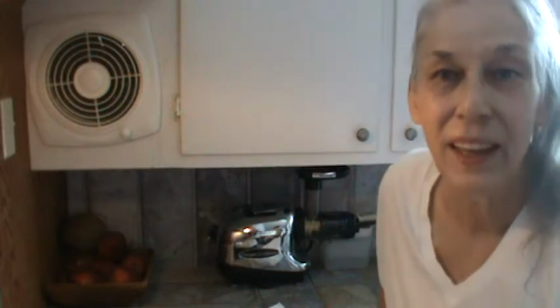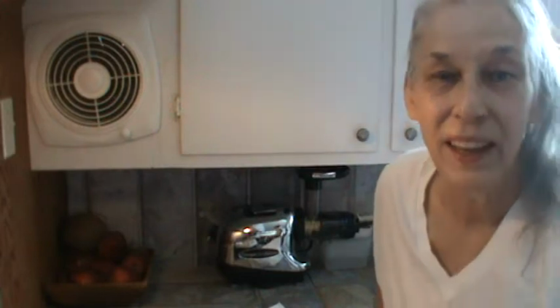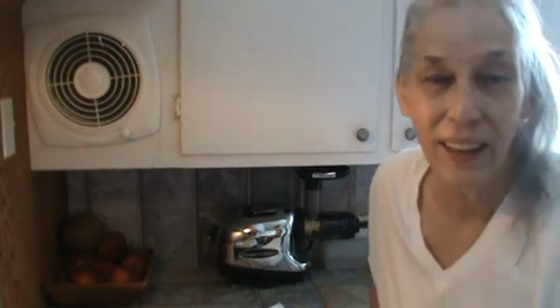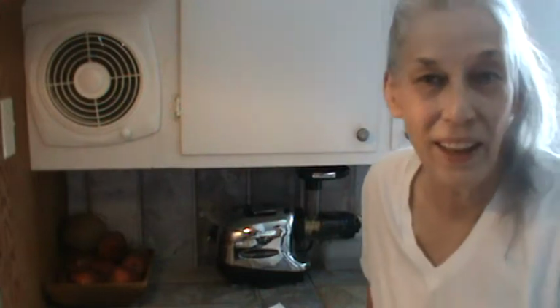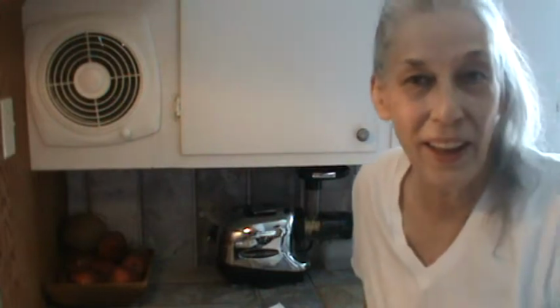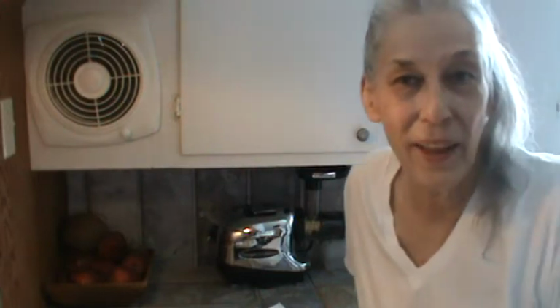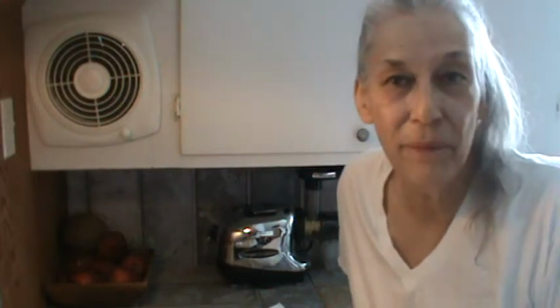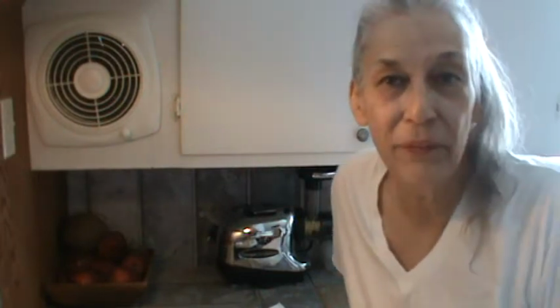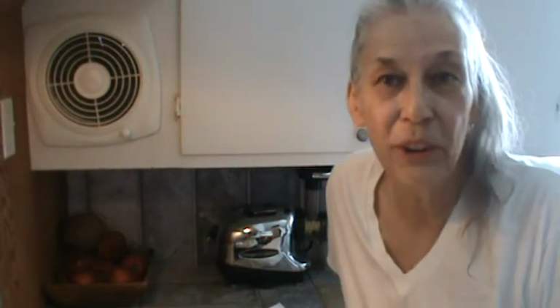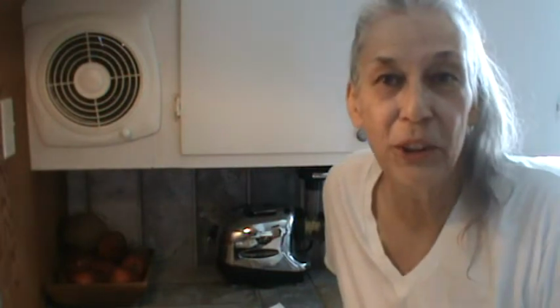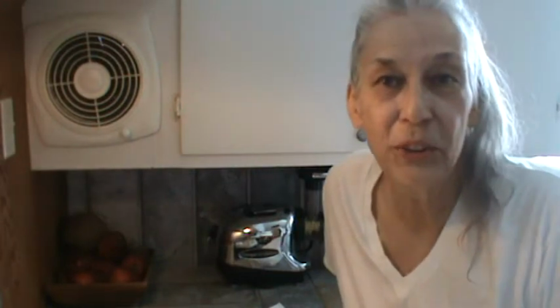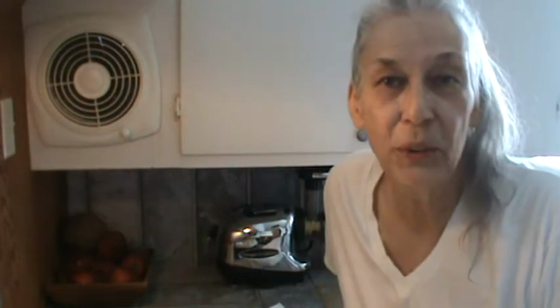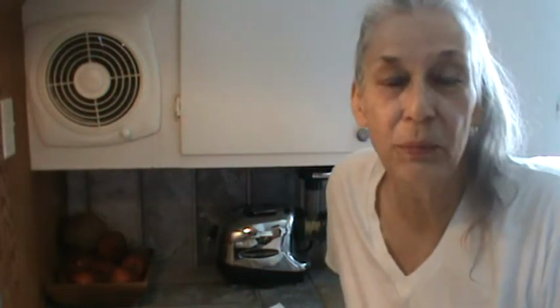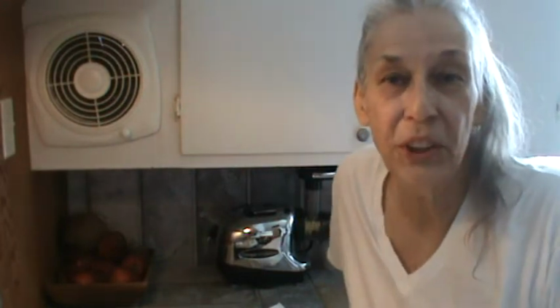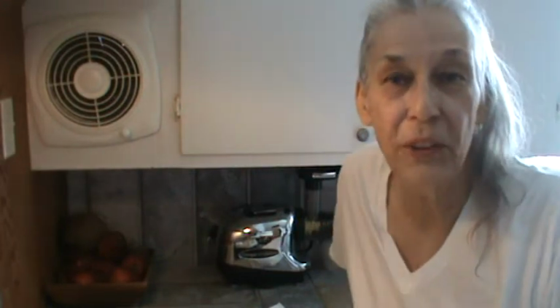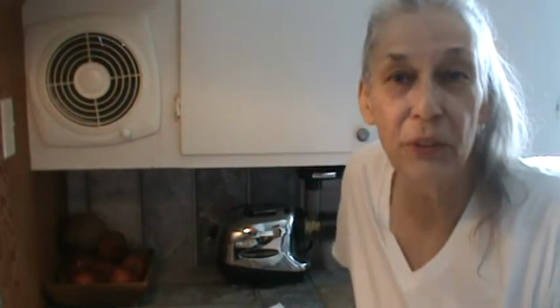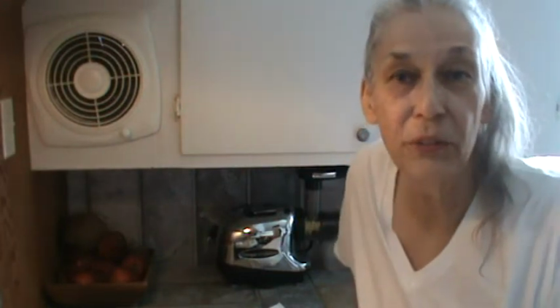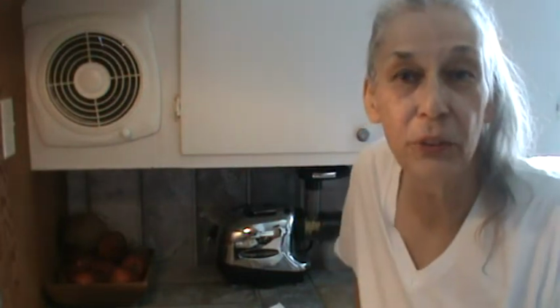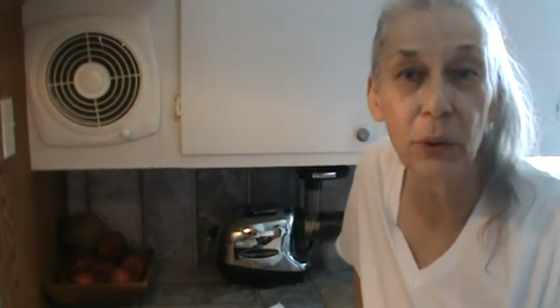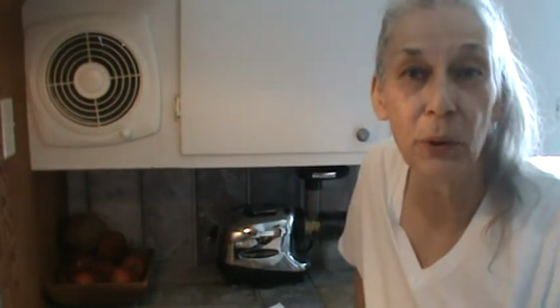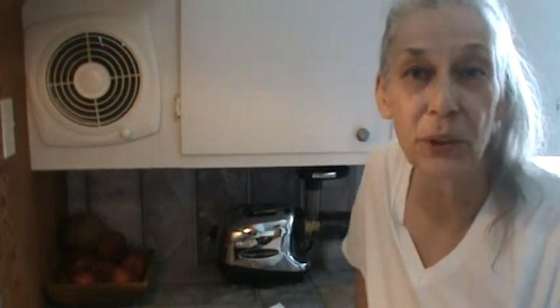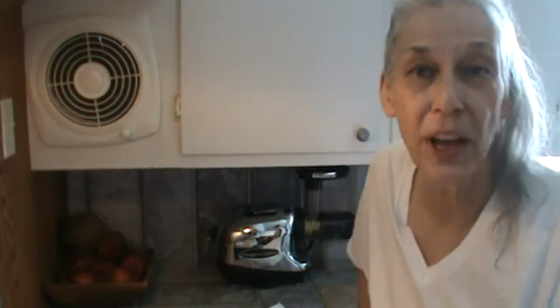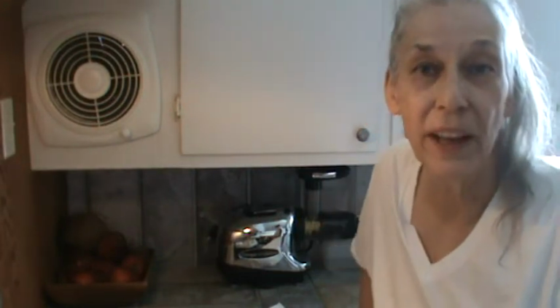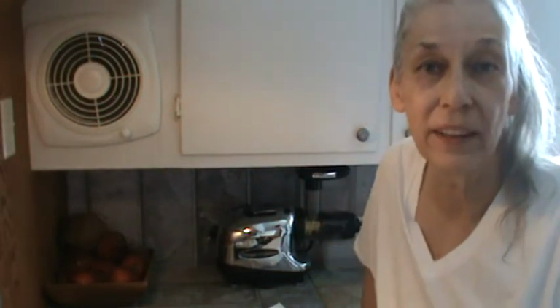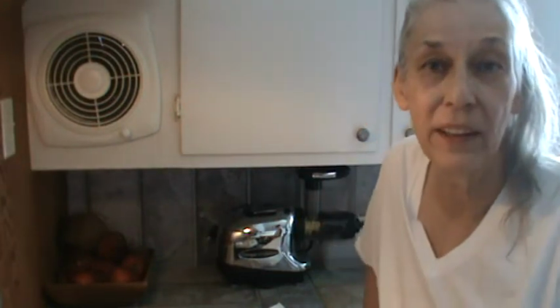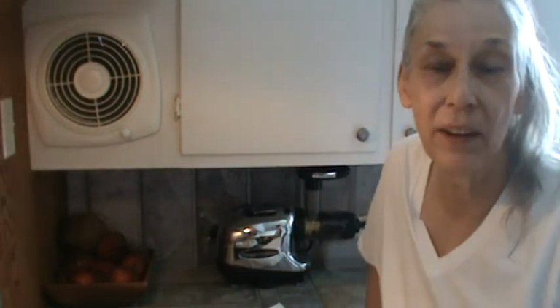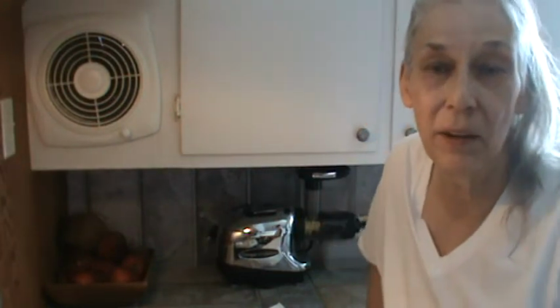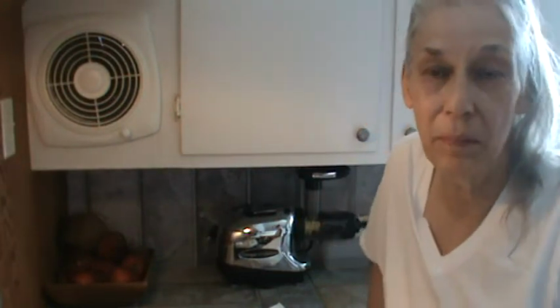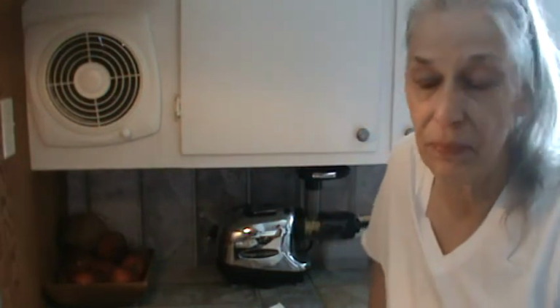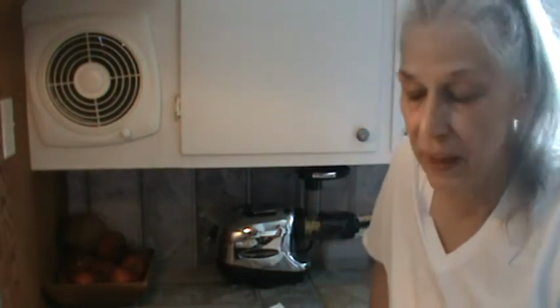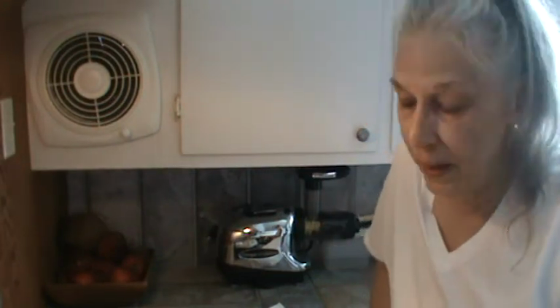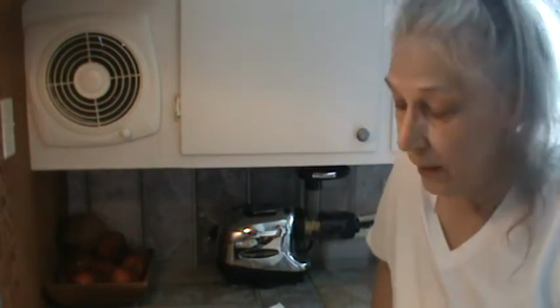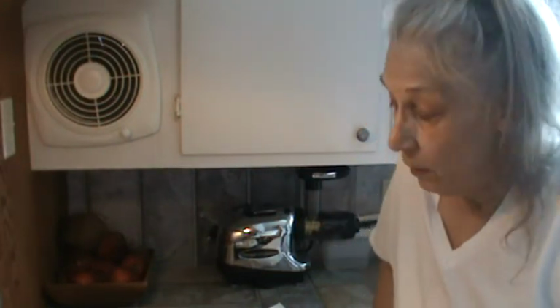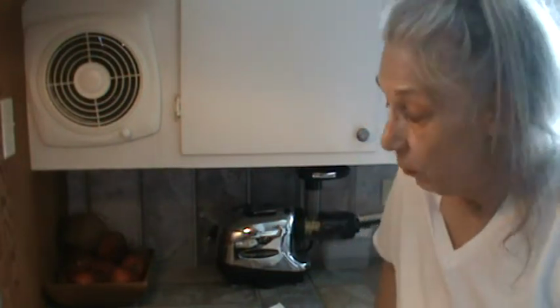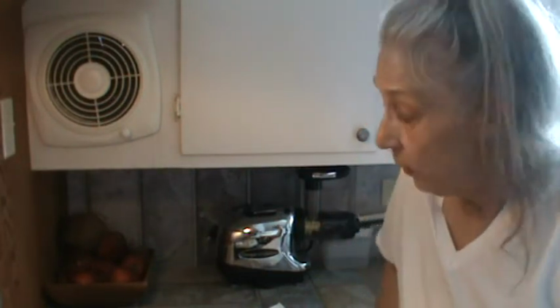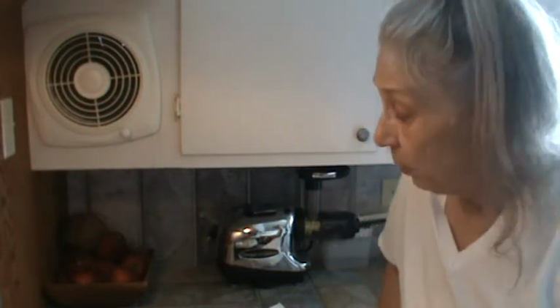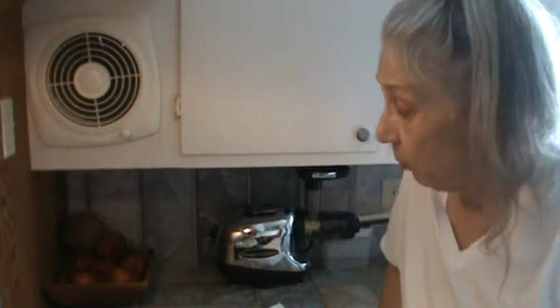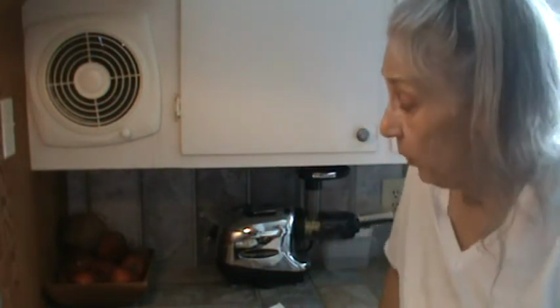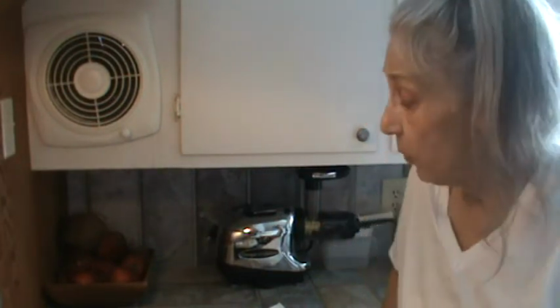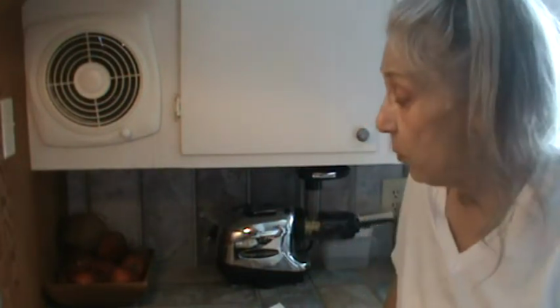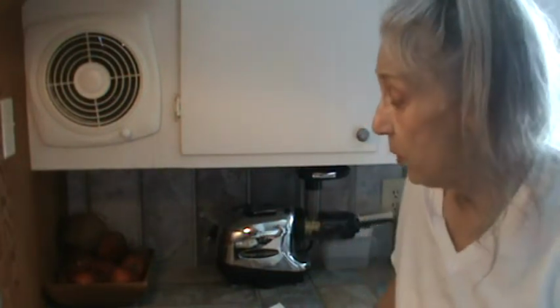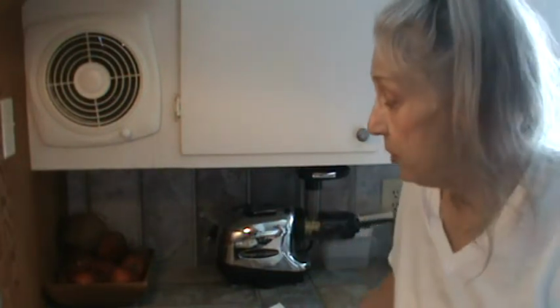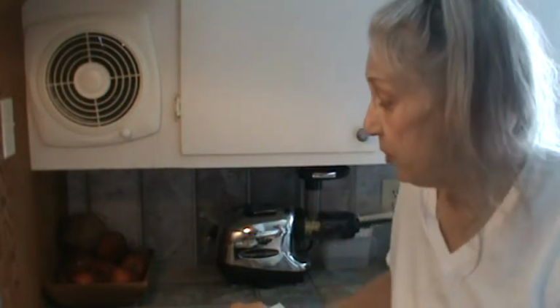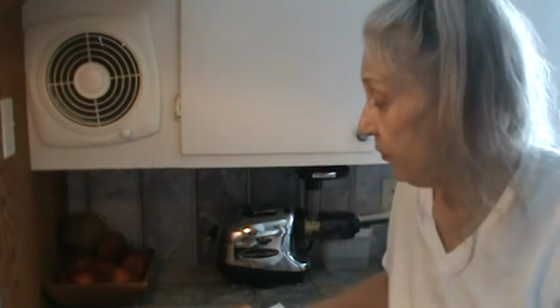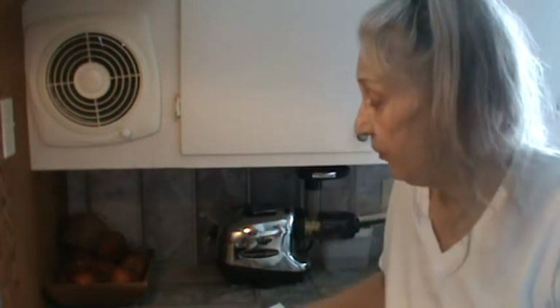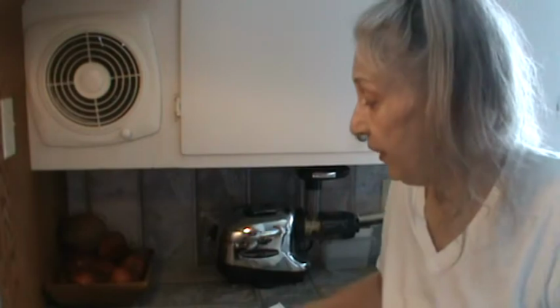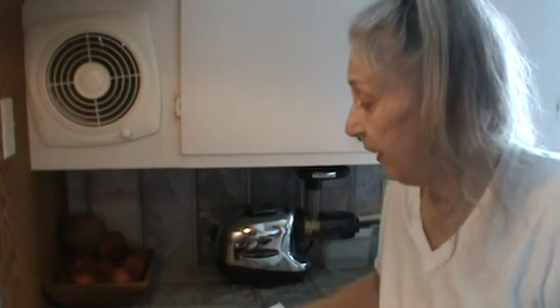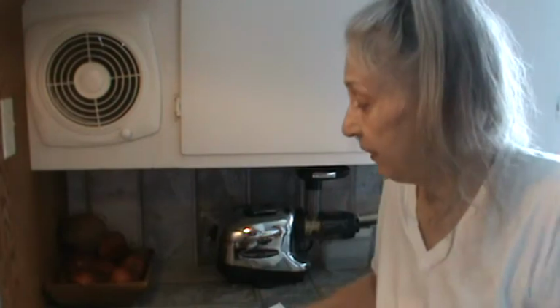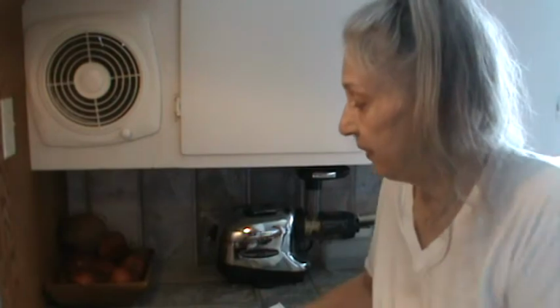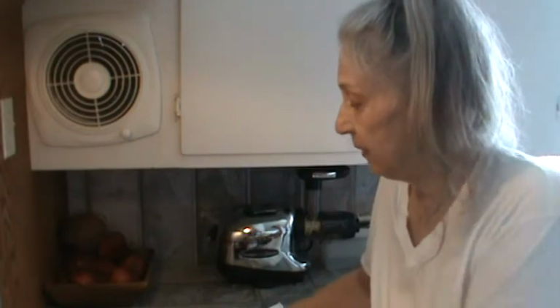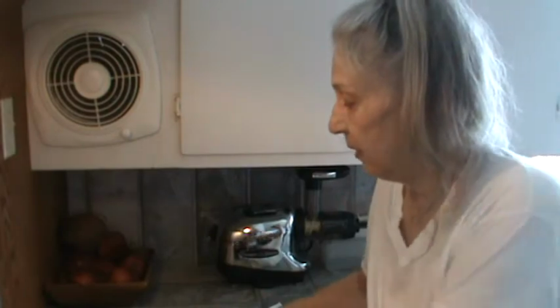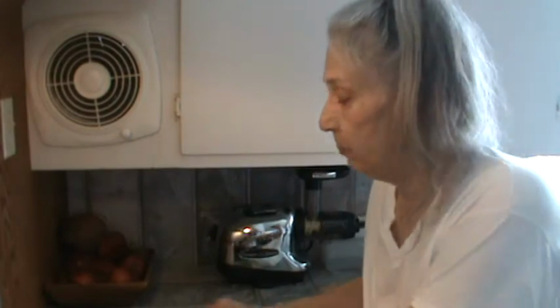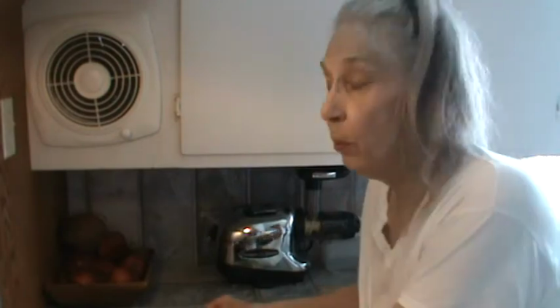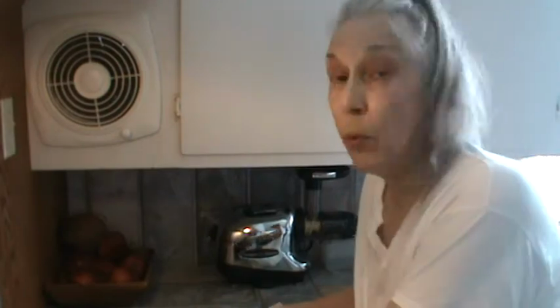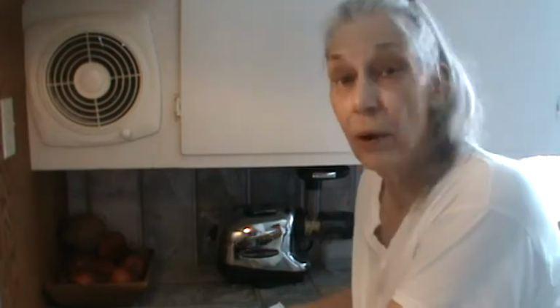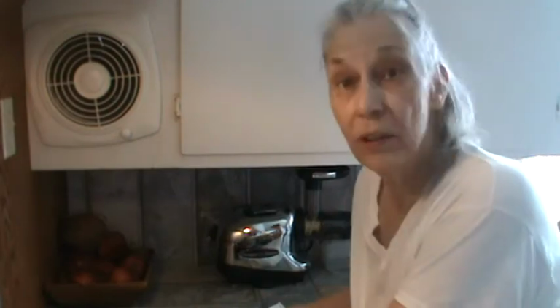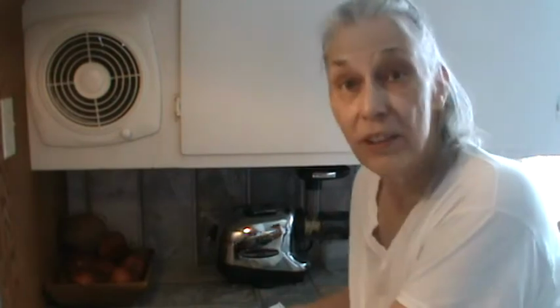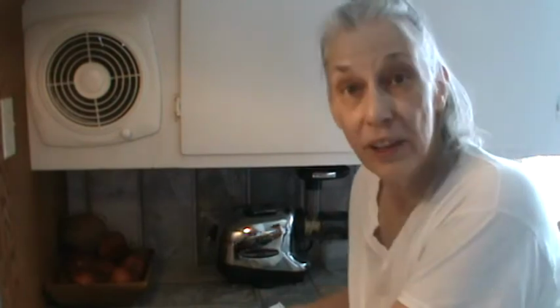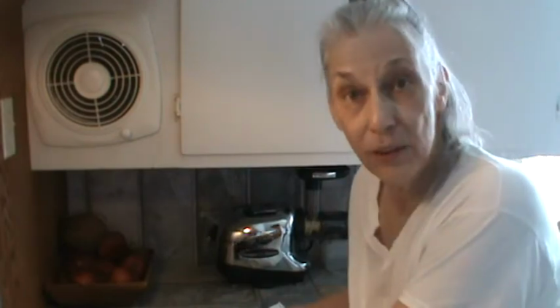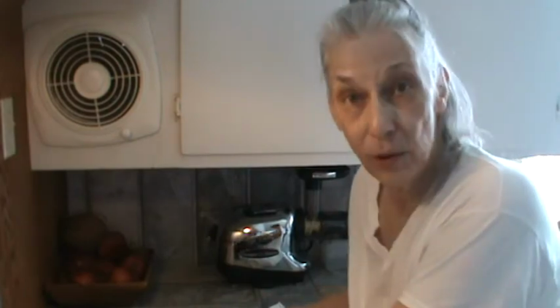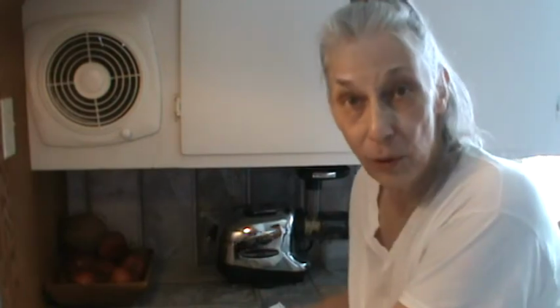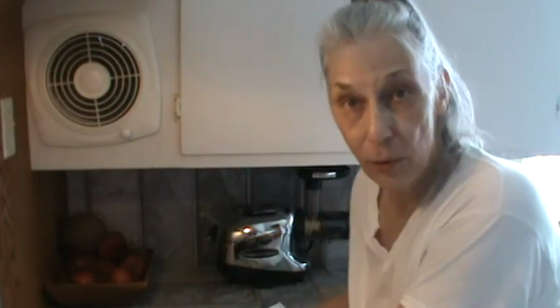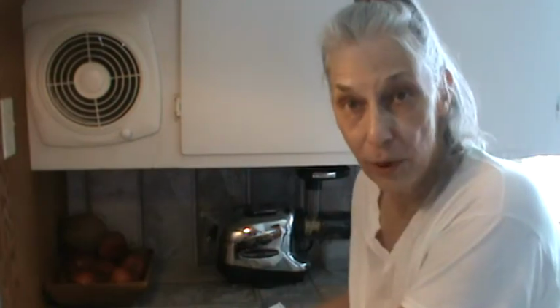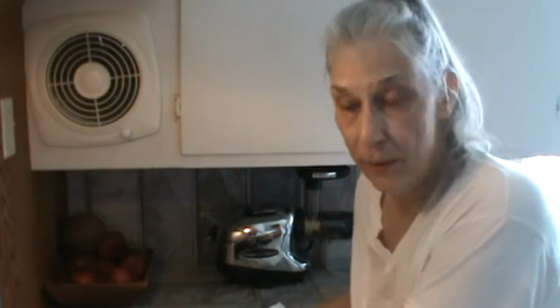Hi, I'm Phyllis from southernfrugal.com. We're going to fix a pork tenderloin.